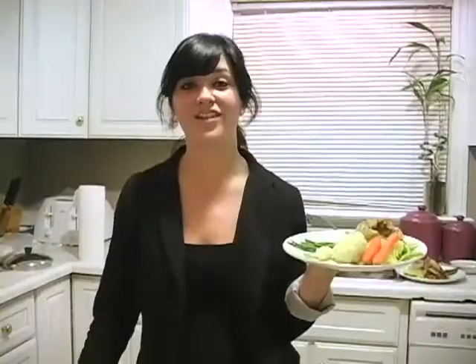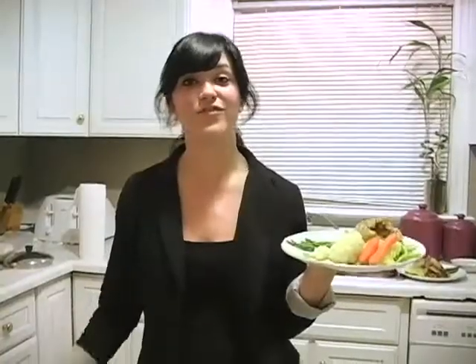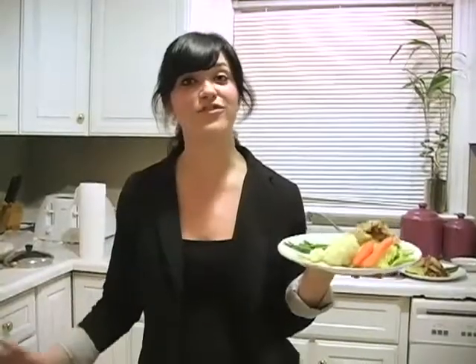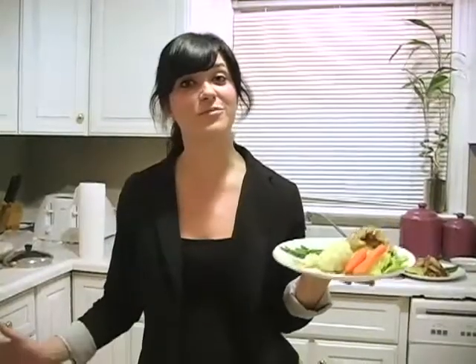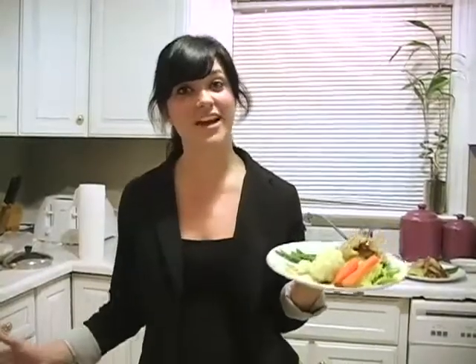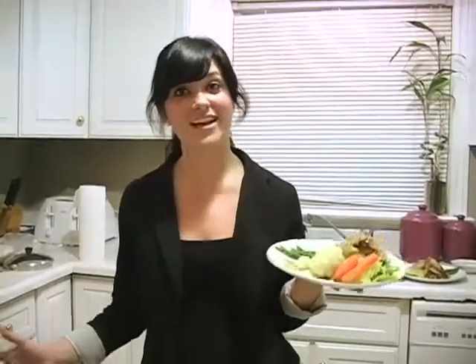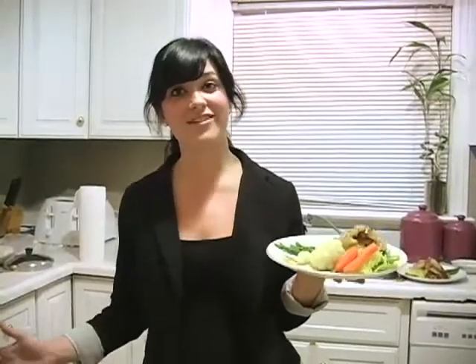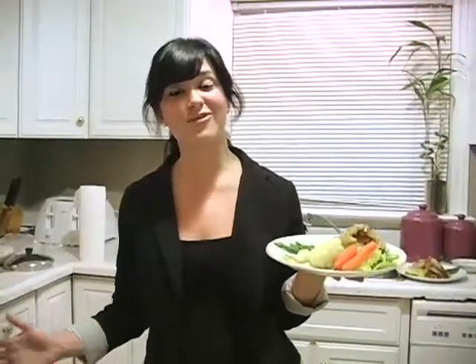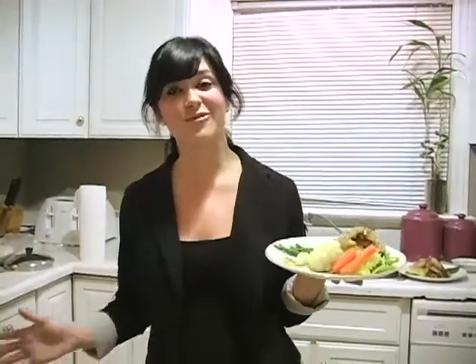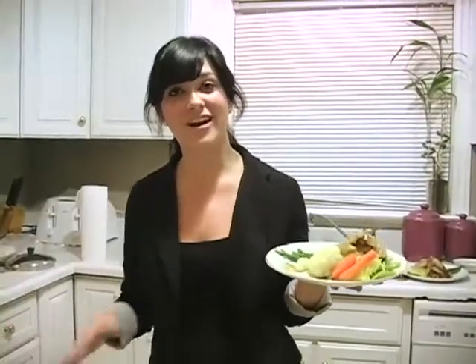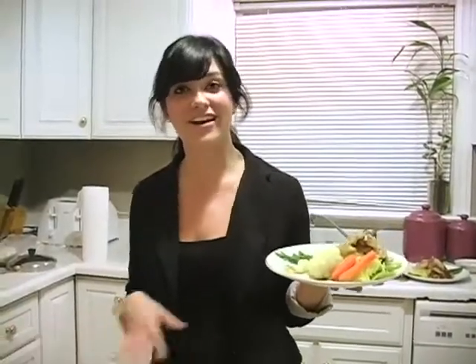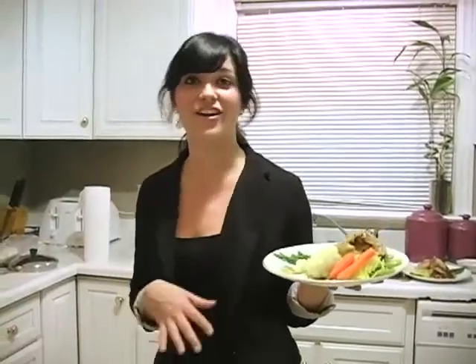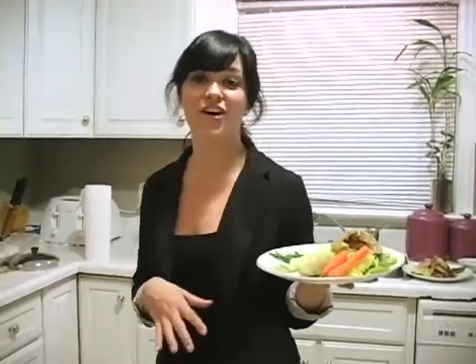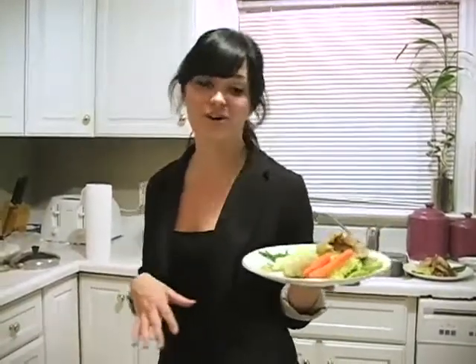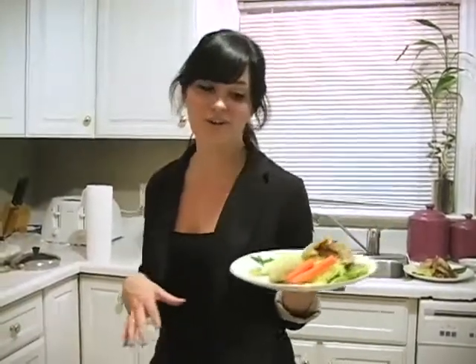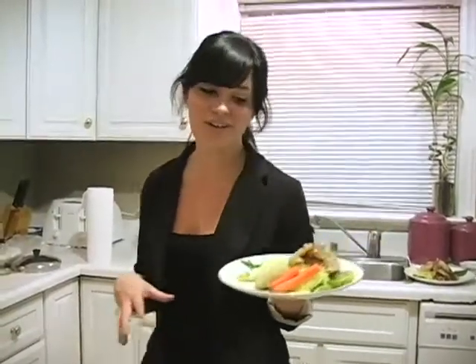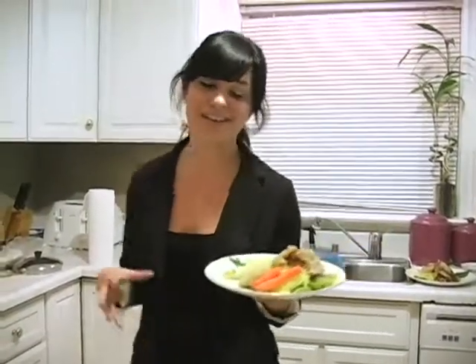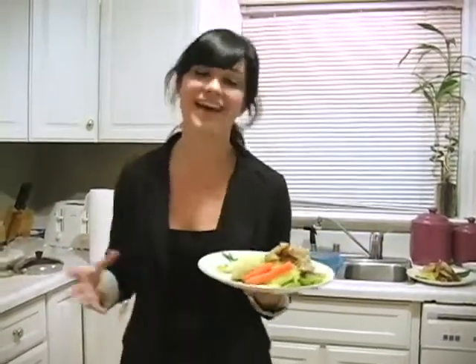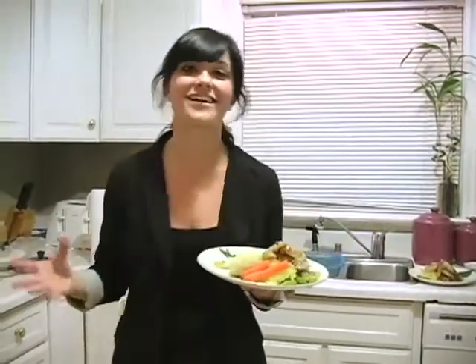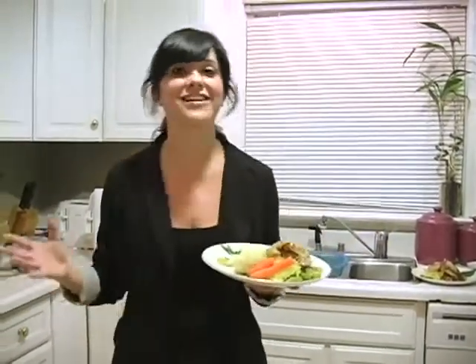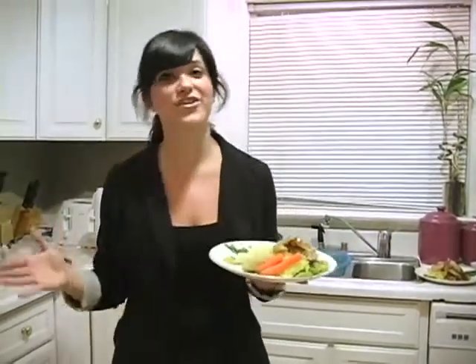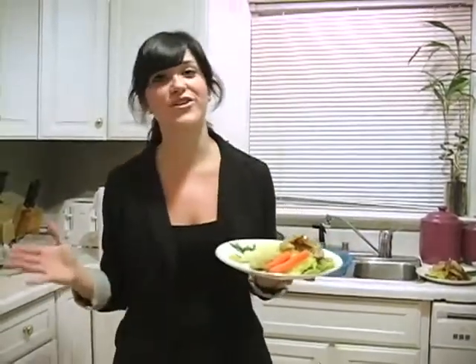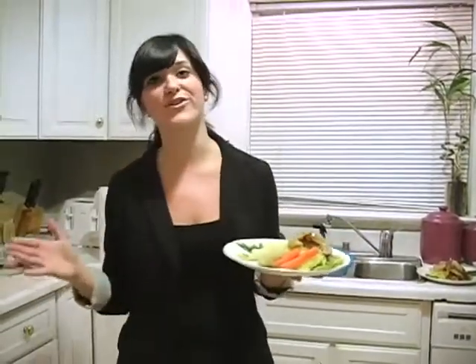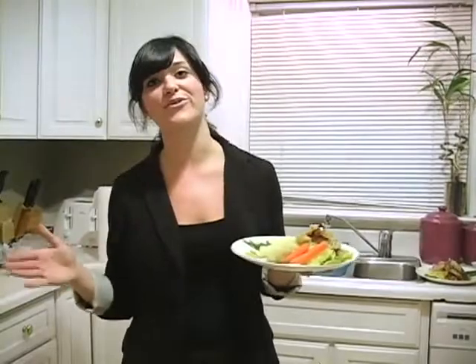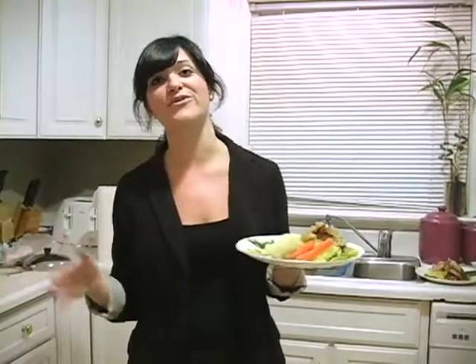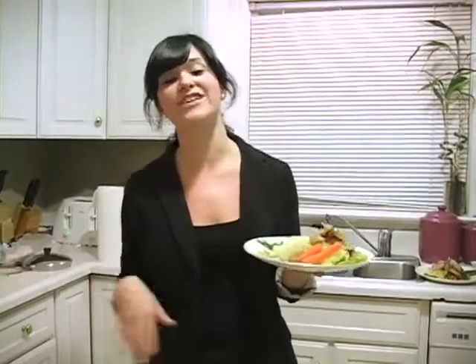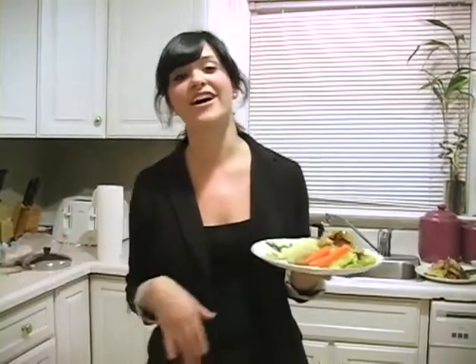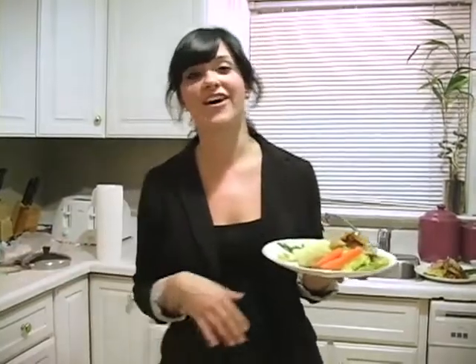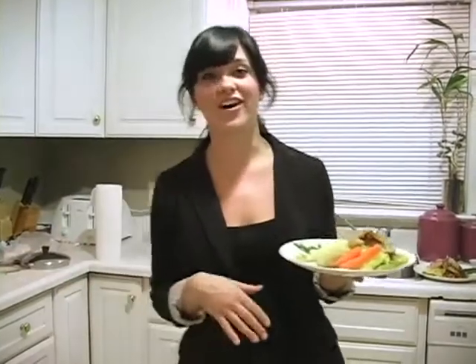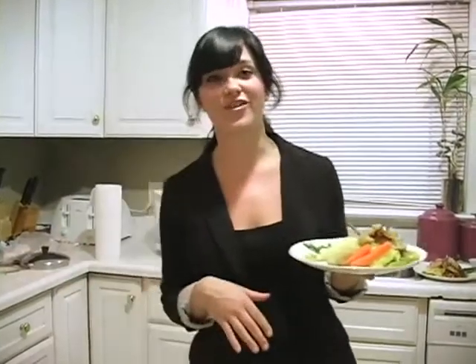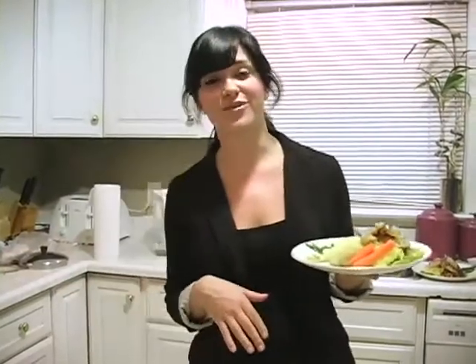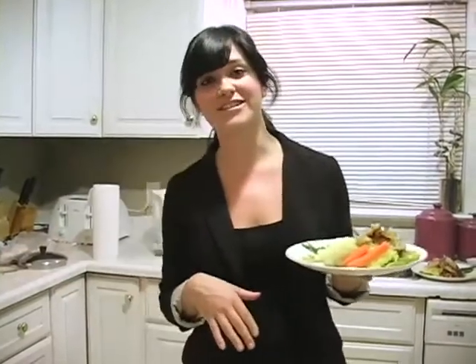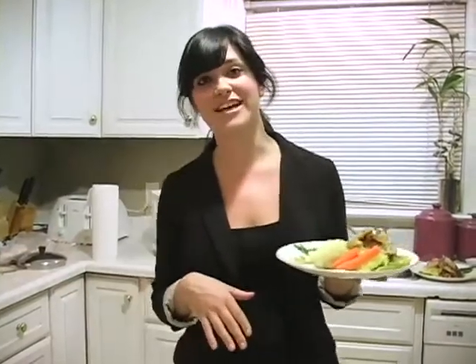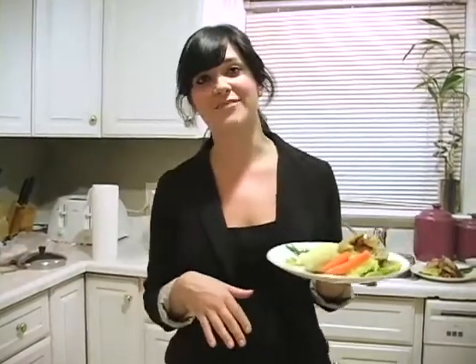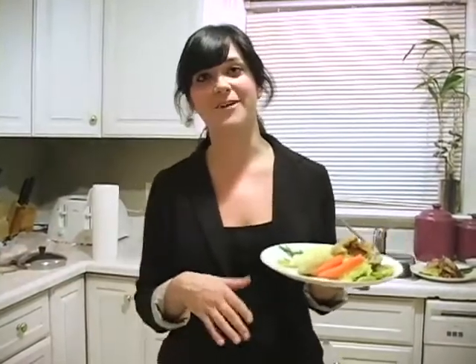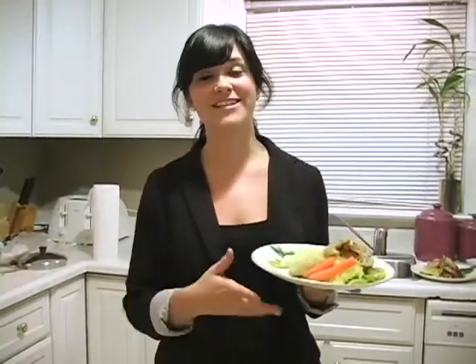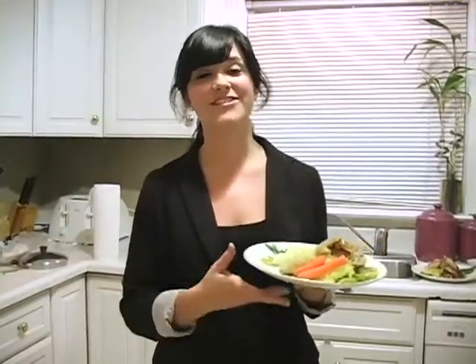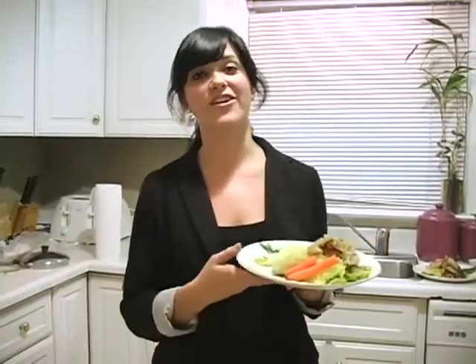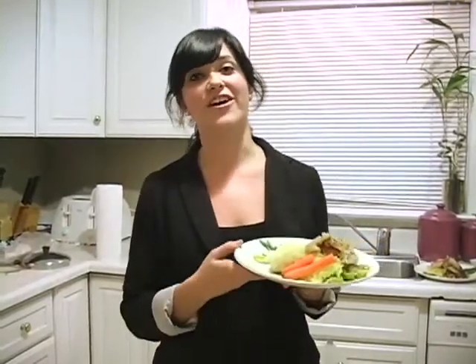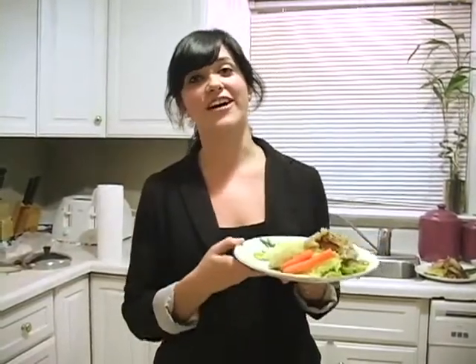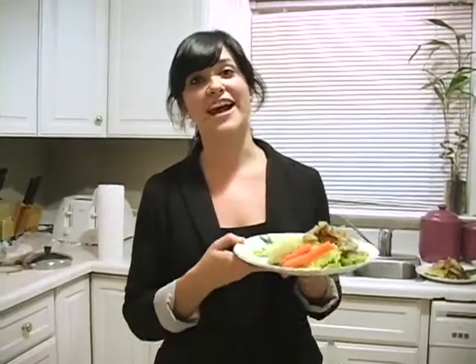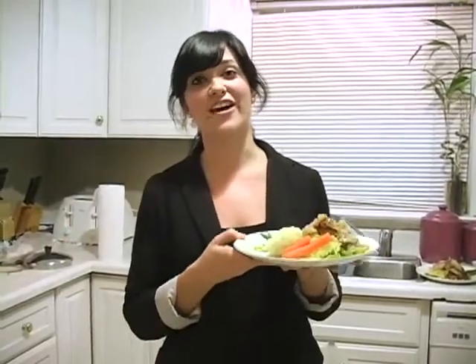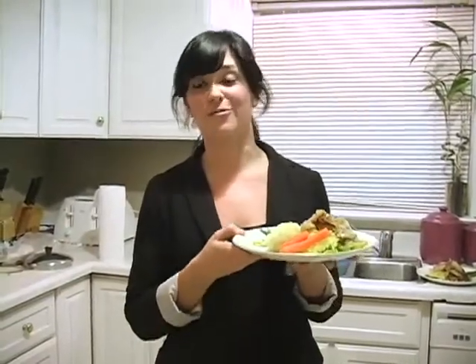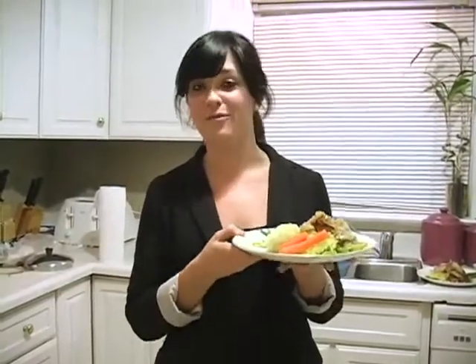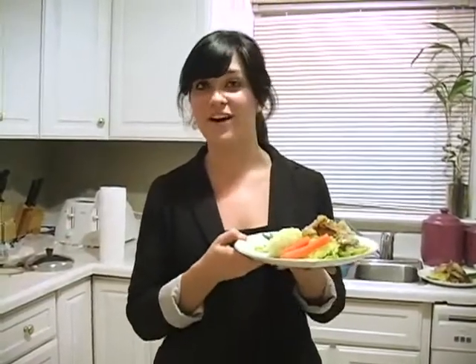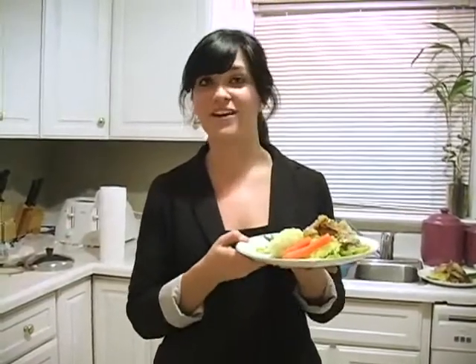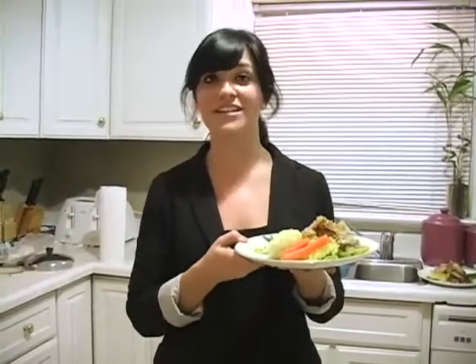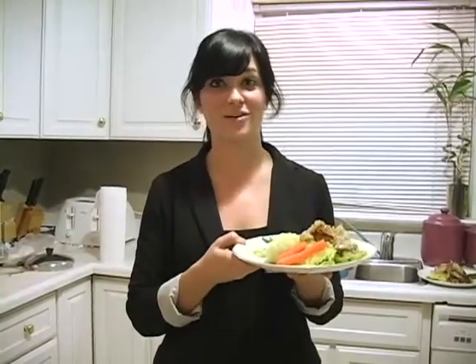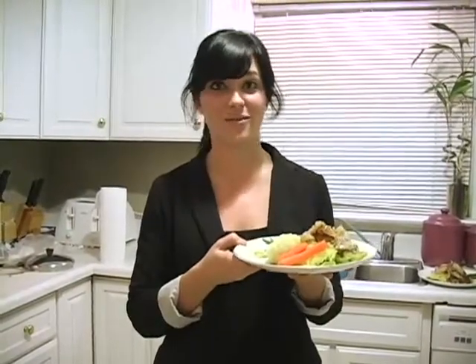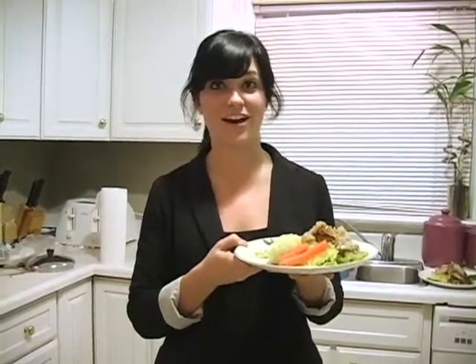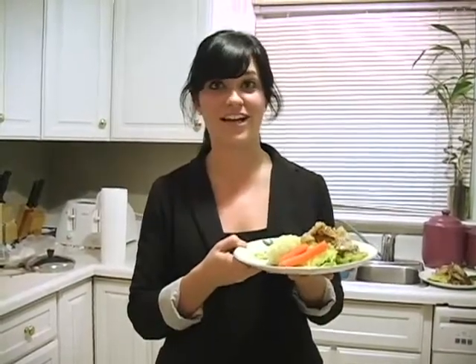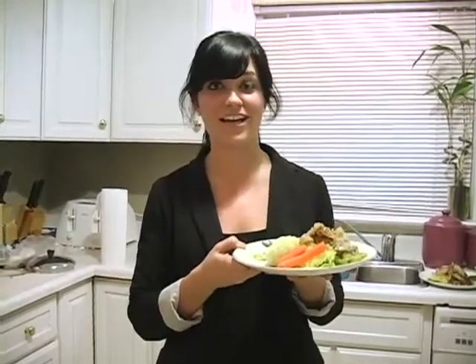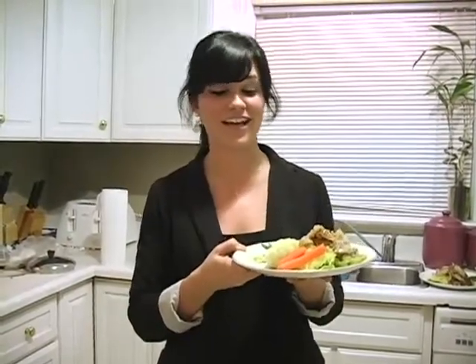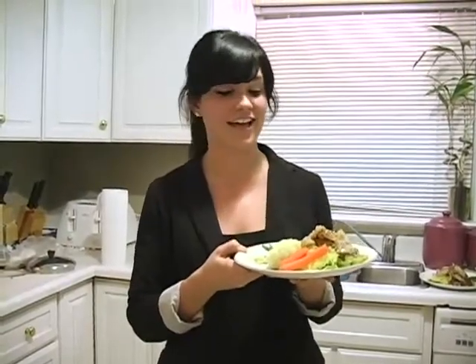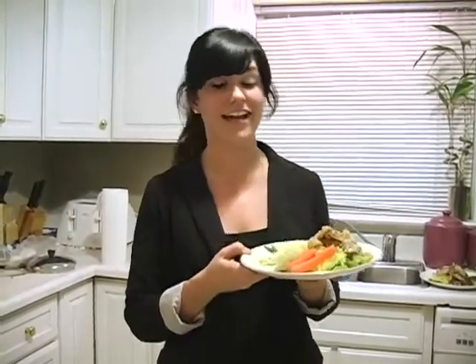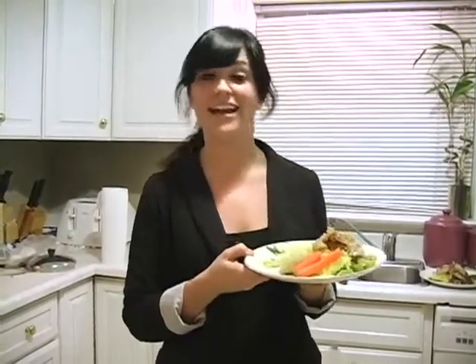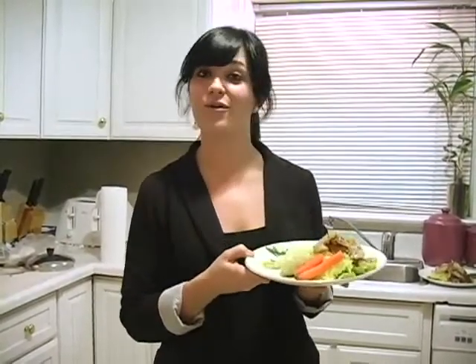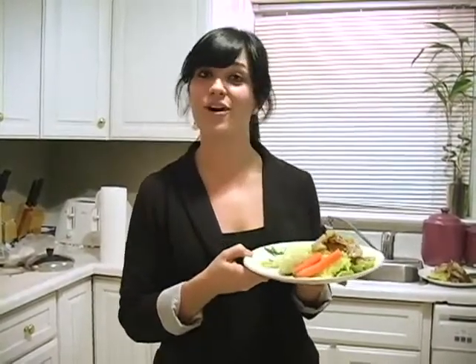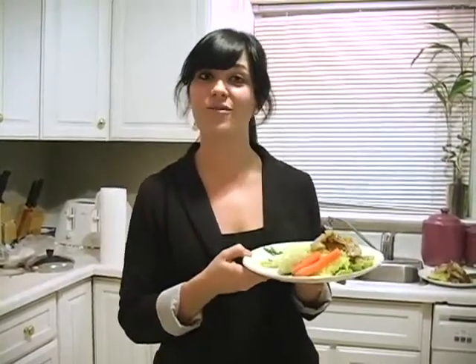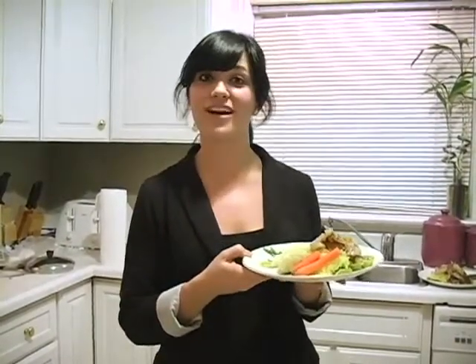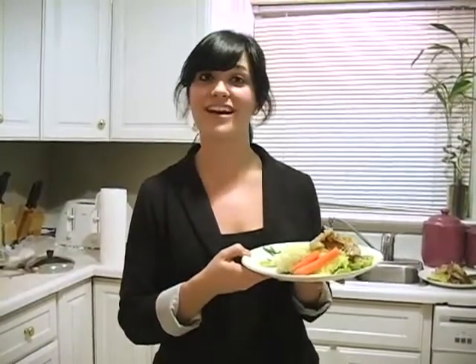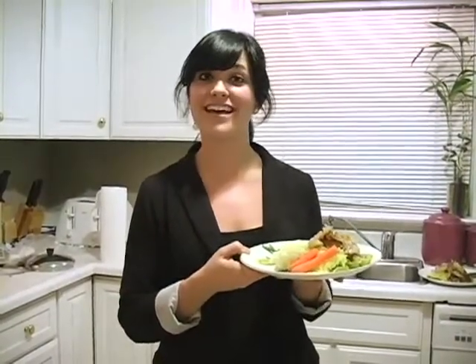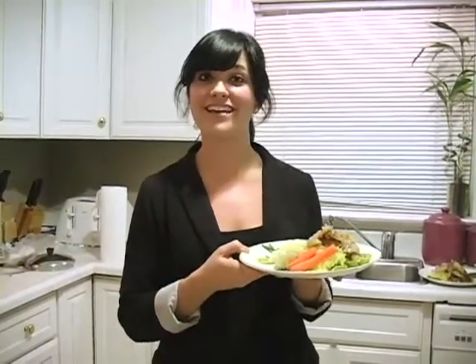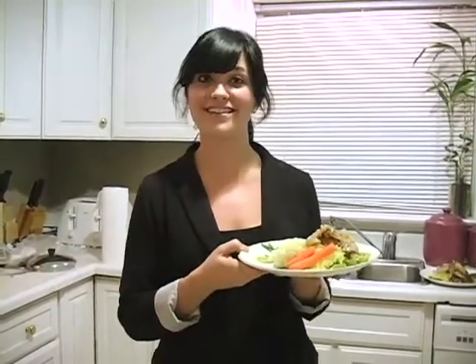The food's plated and we're ready to go. So that concludes our three segments on how to prepare a dinner party, and now we're all ready to eat.